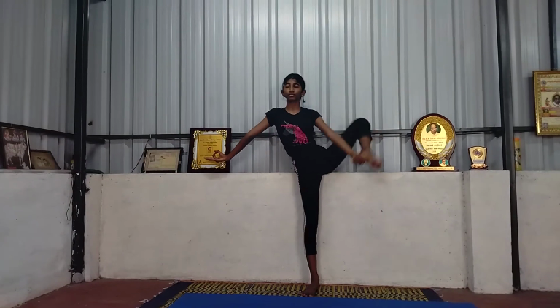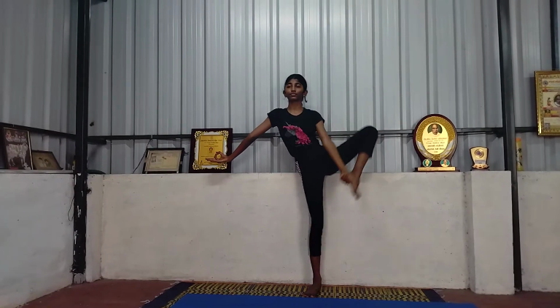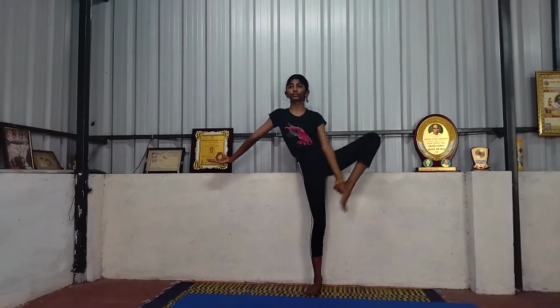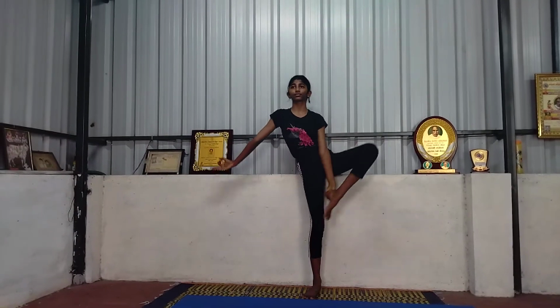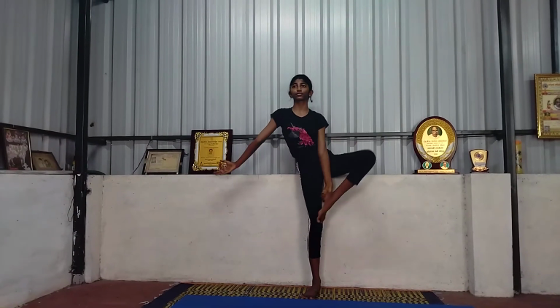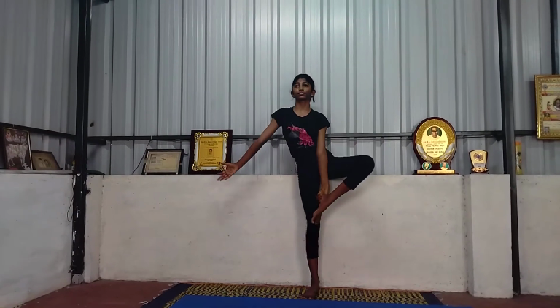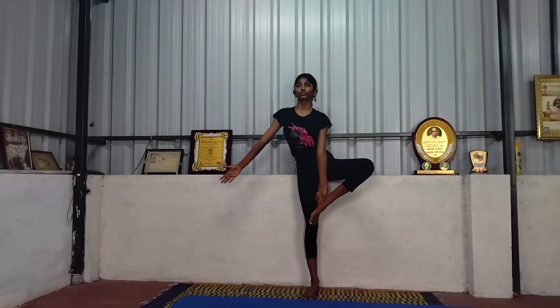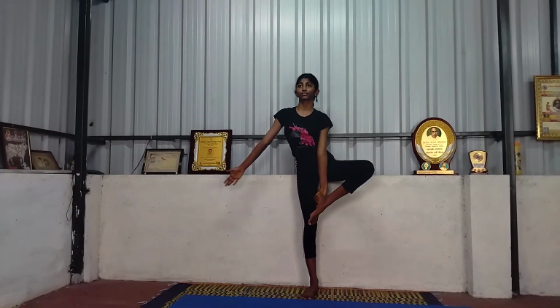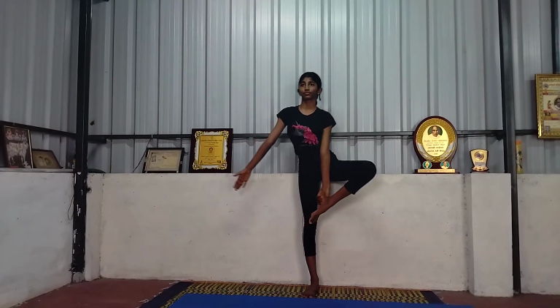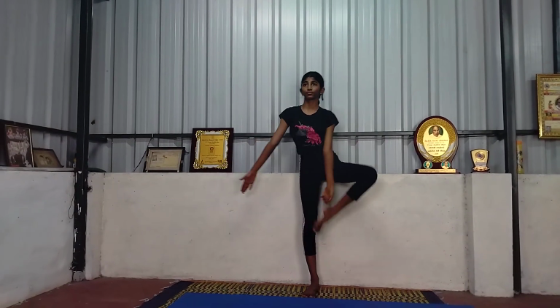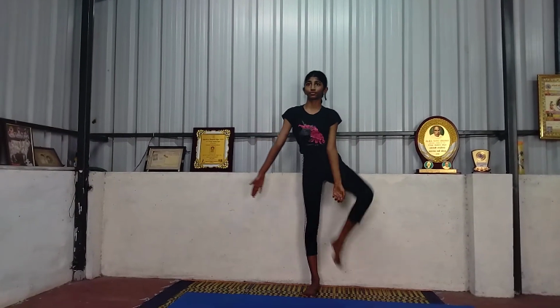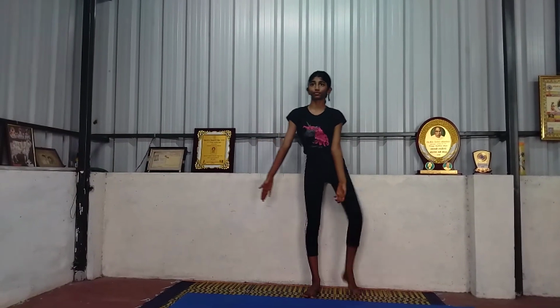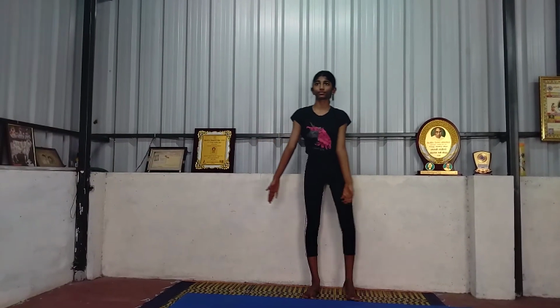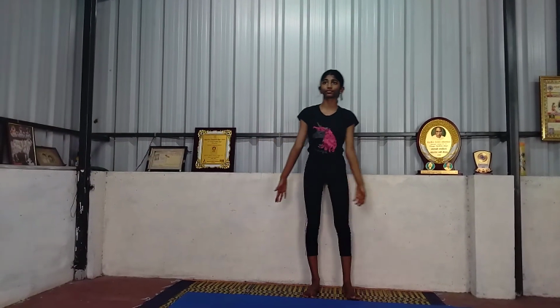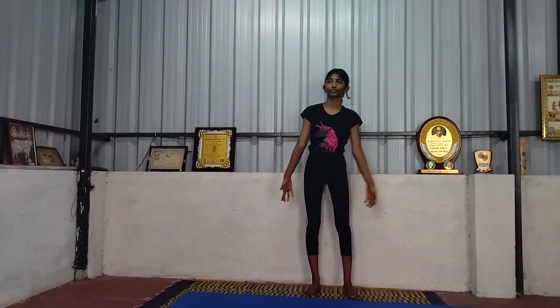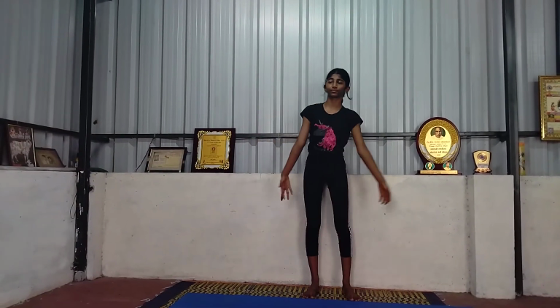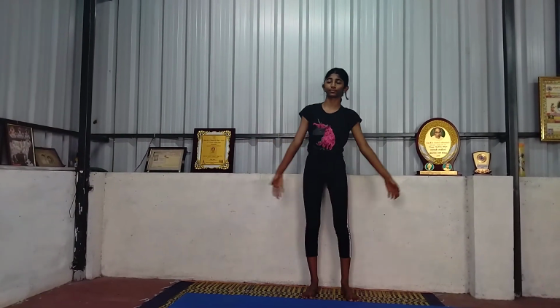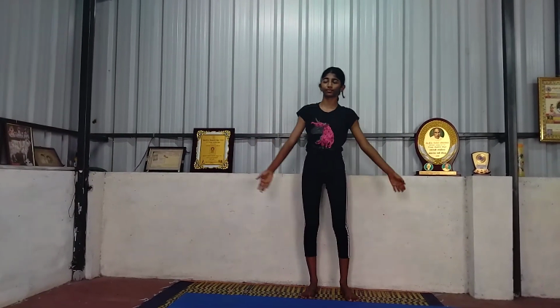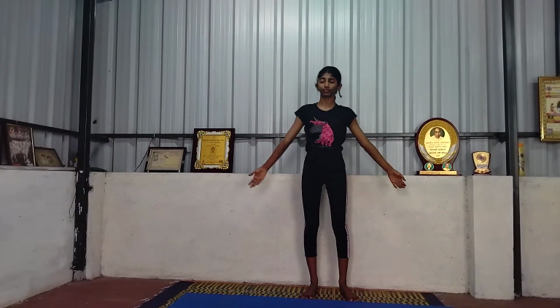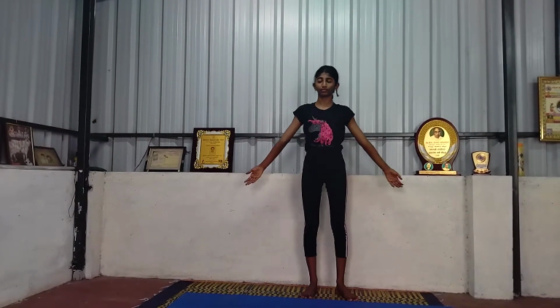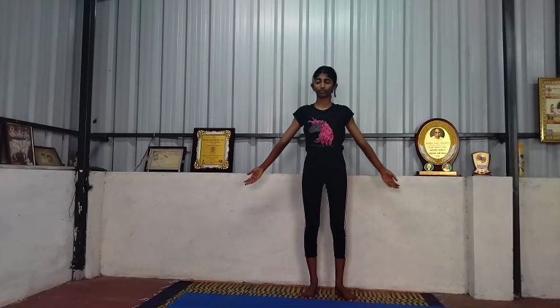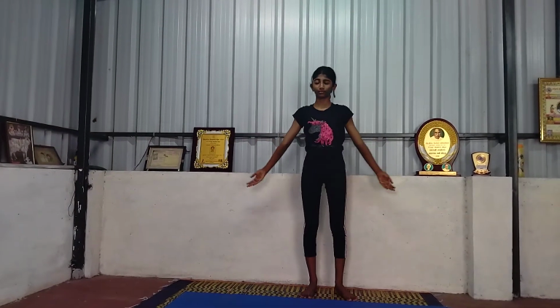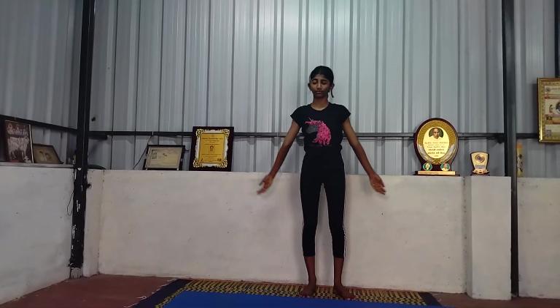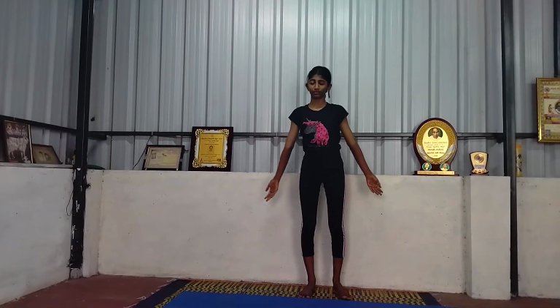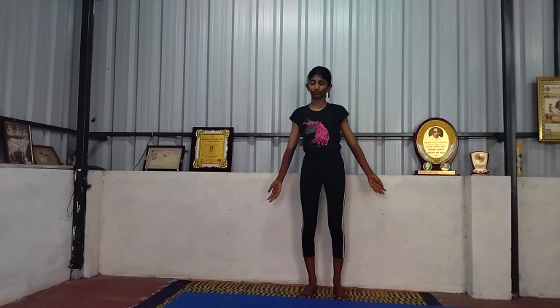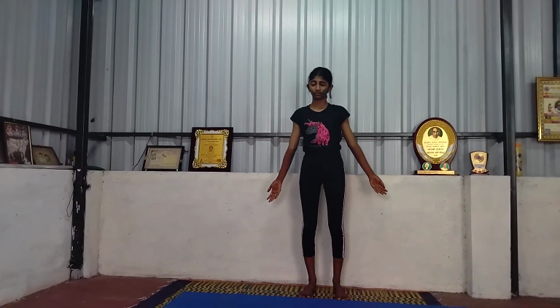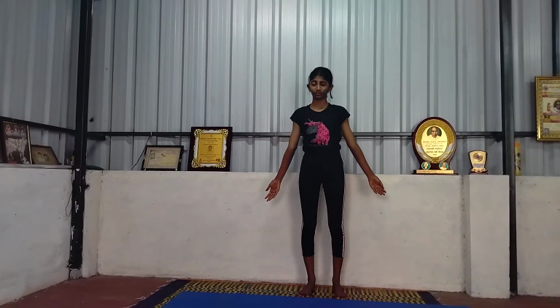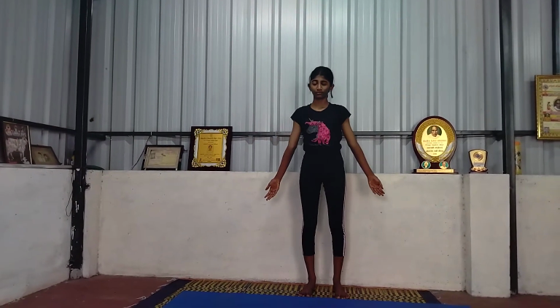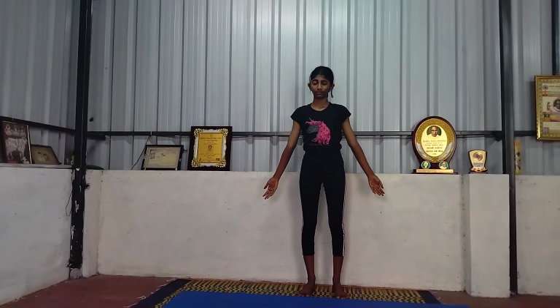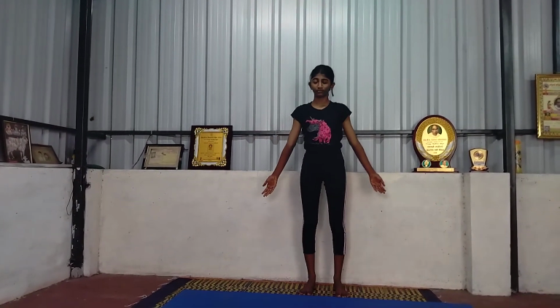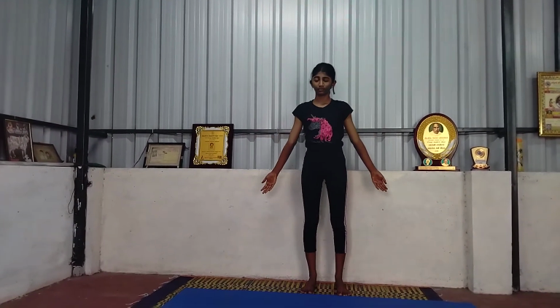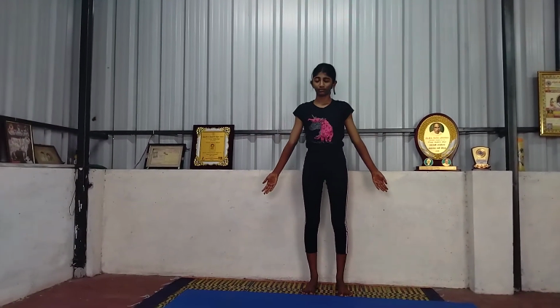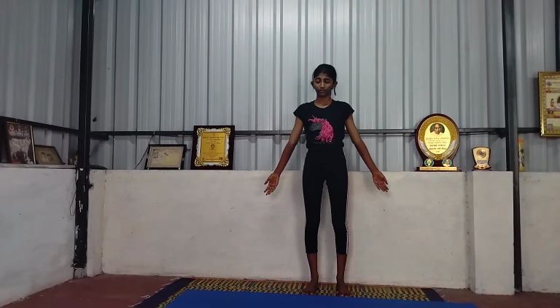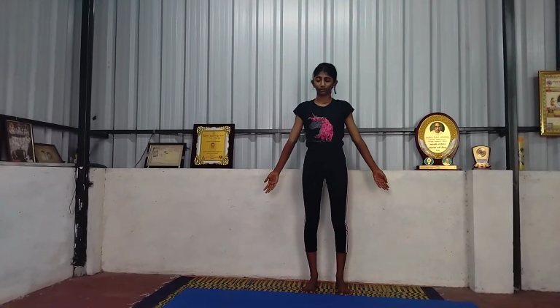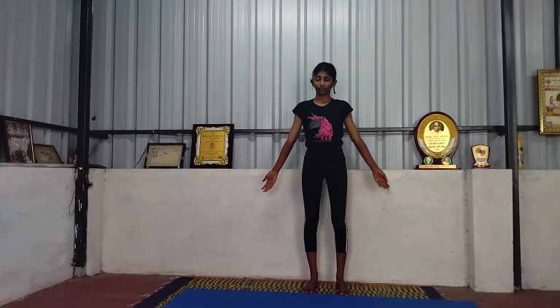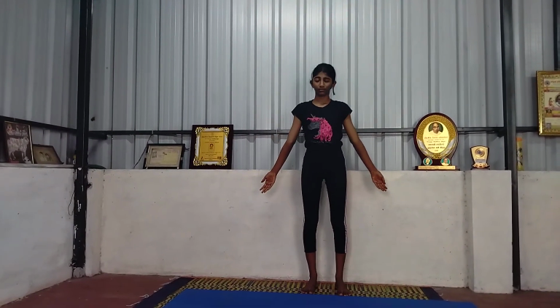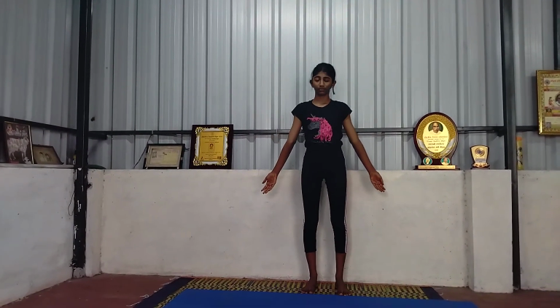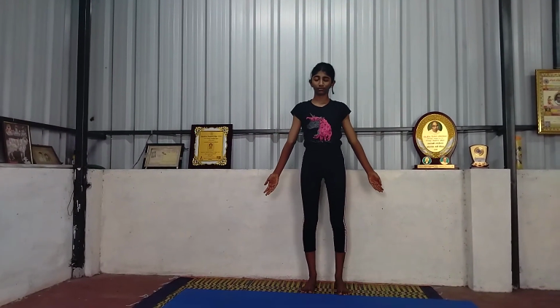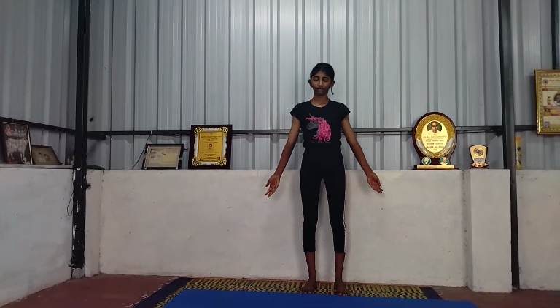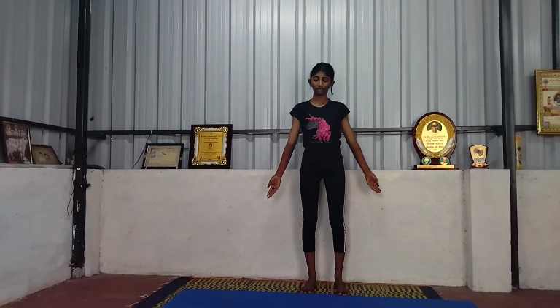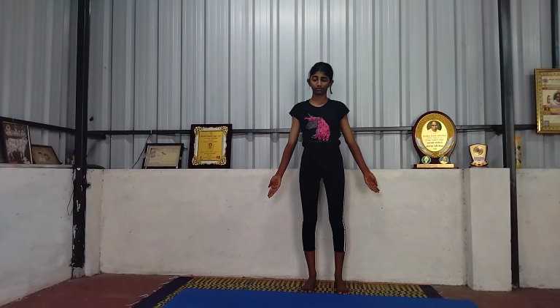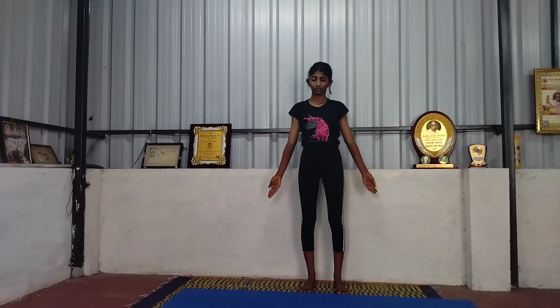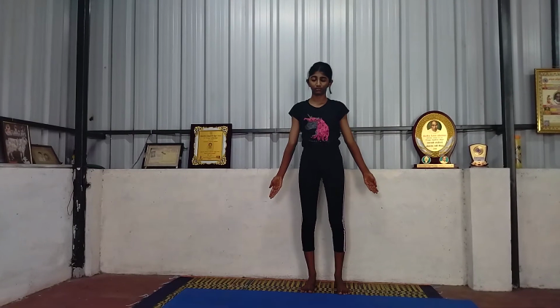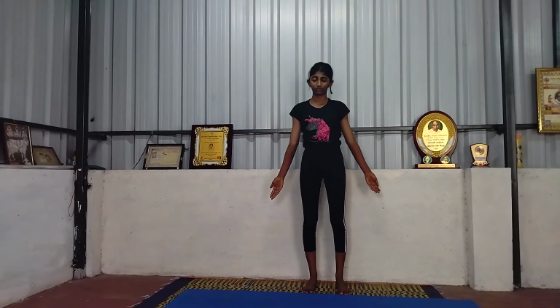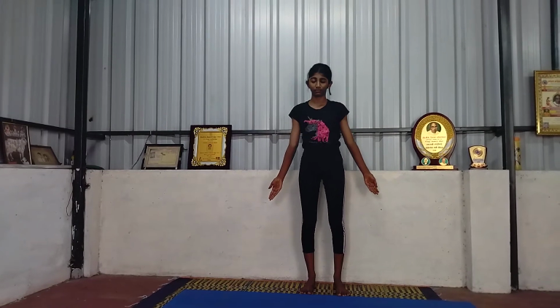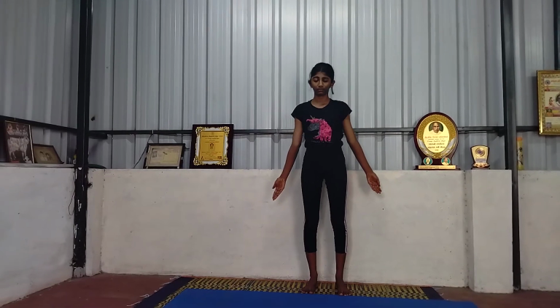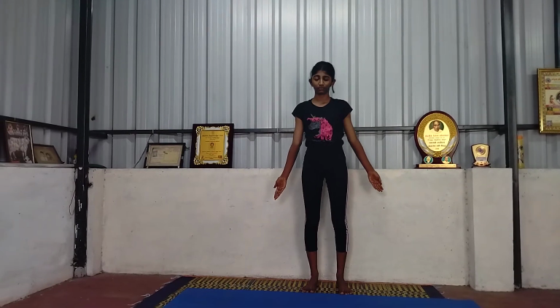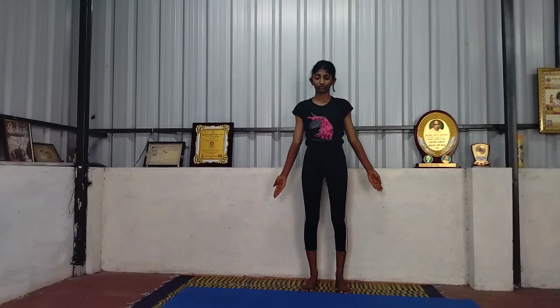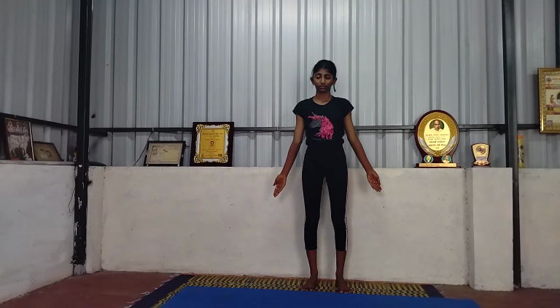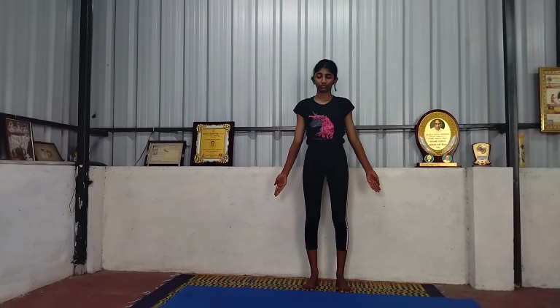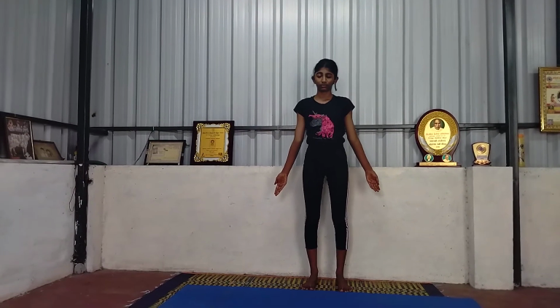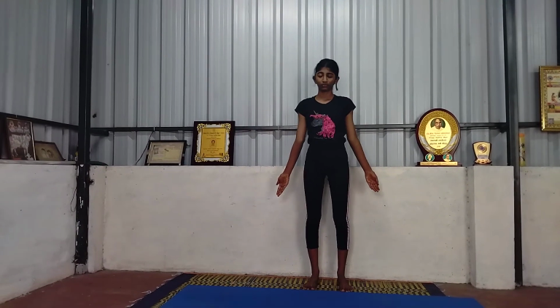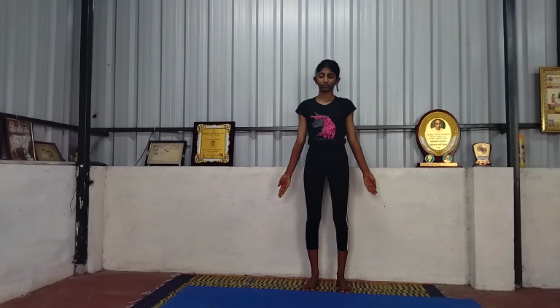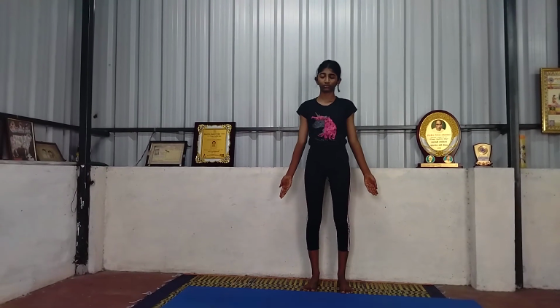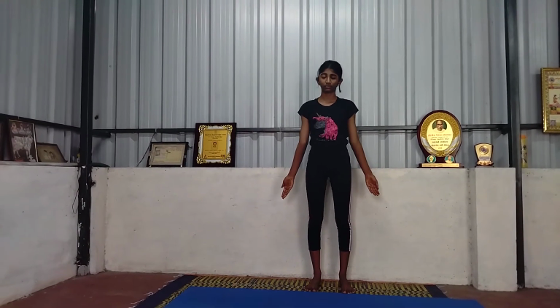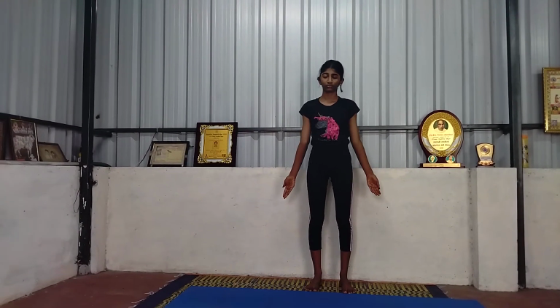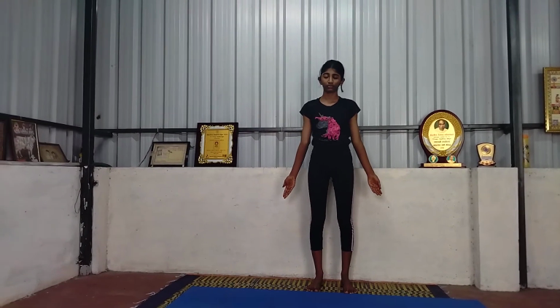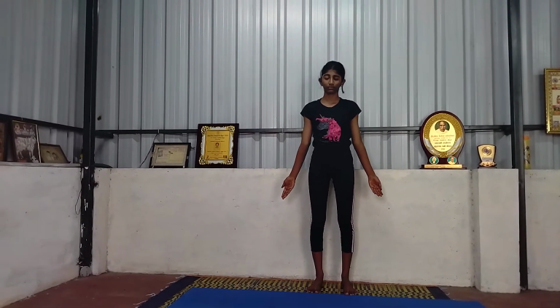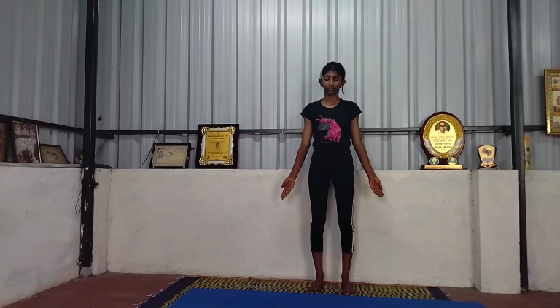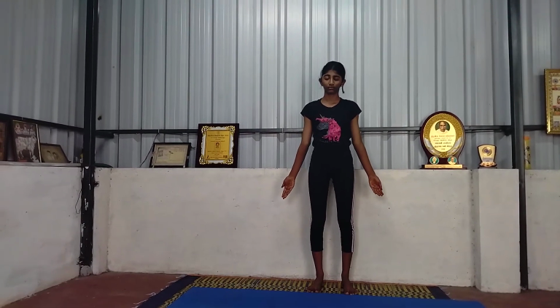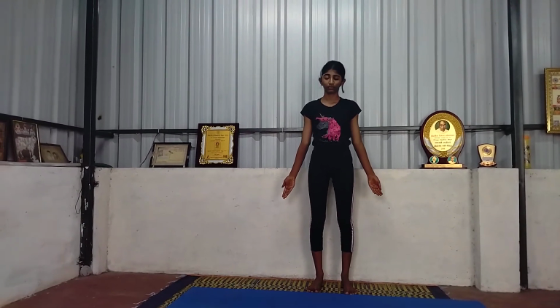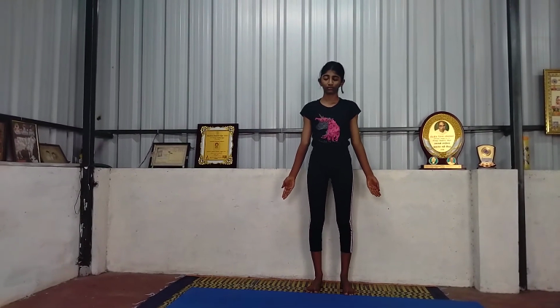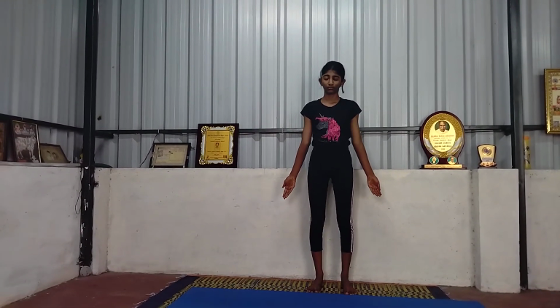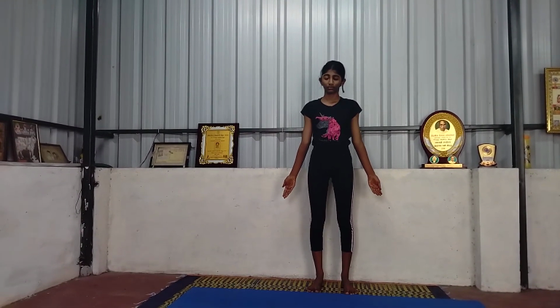IRT — Instant Relaxation Technique. Close your eyes. This is called basic Nadrajarasana.